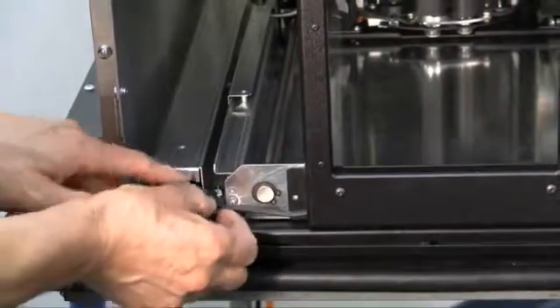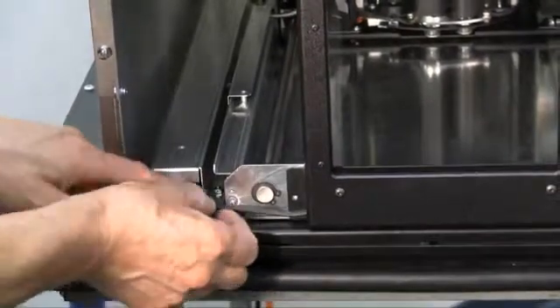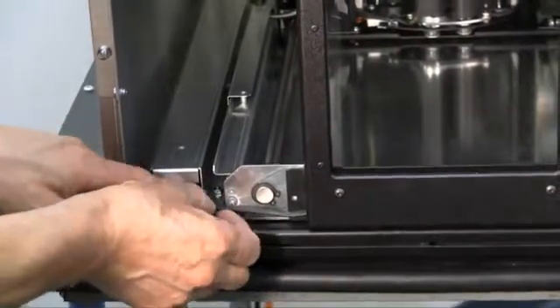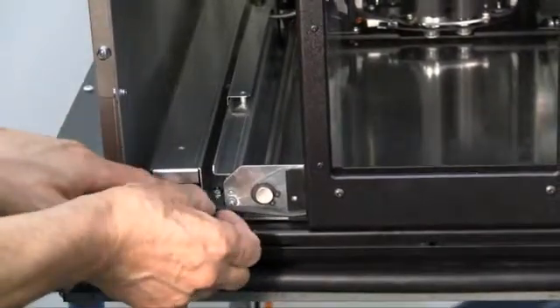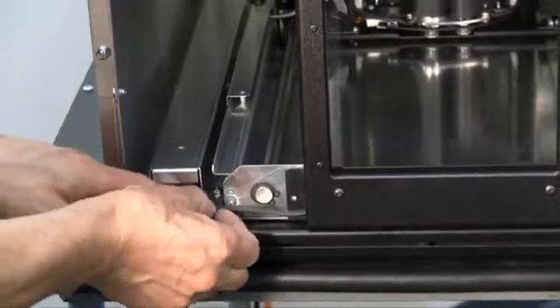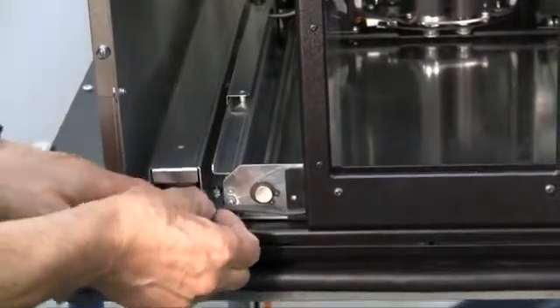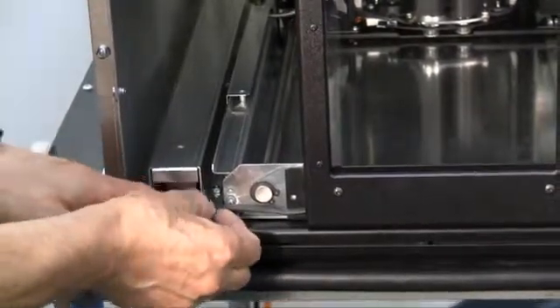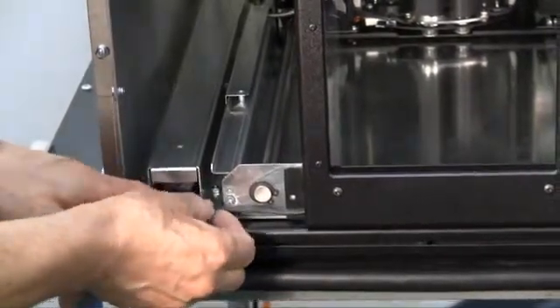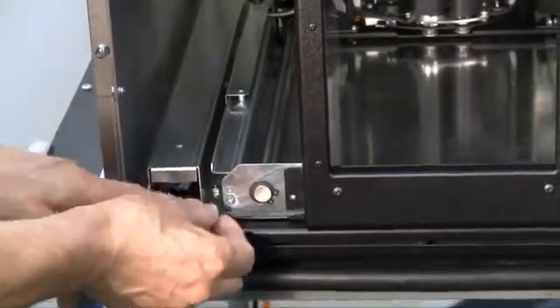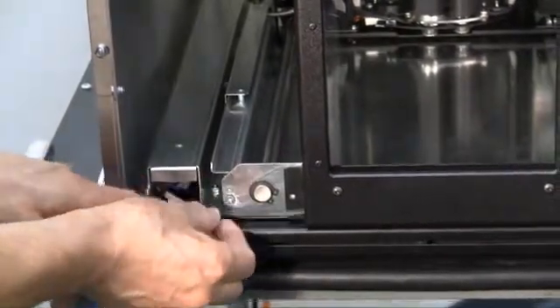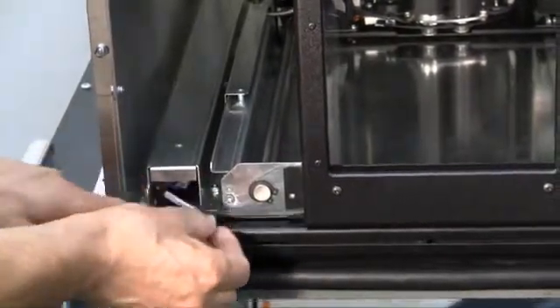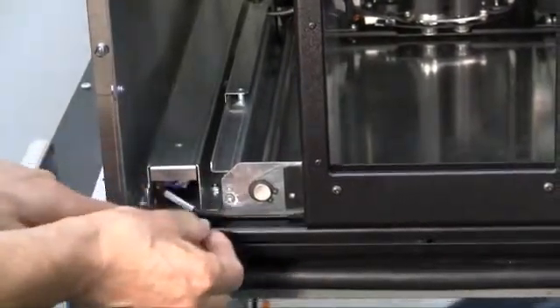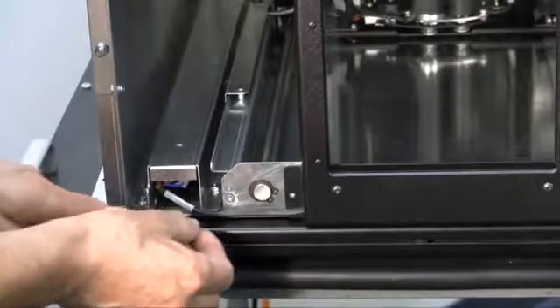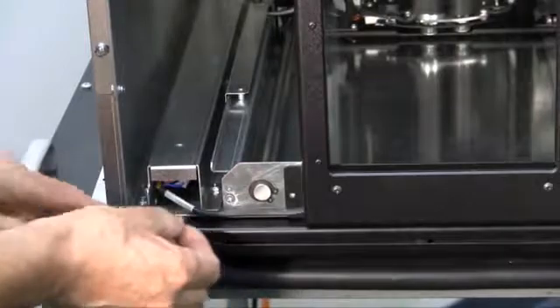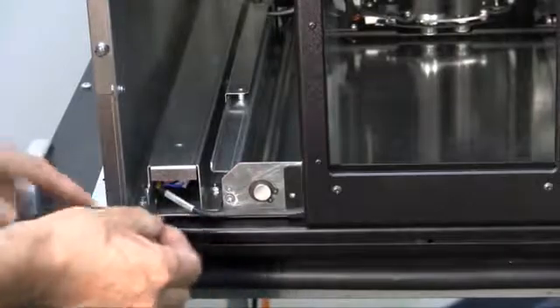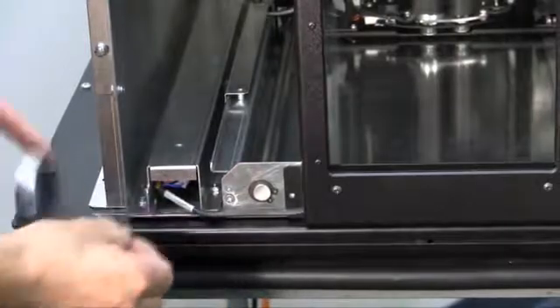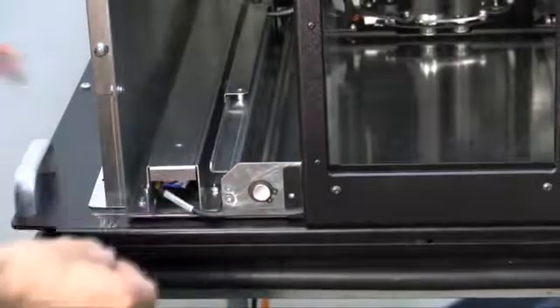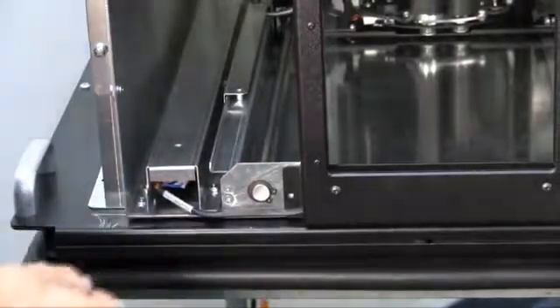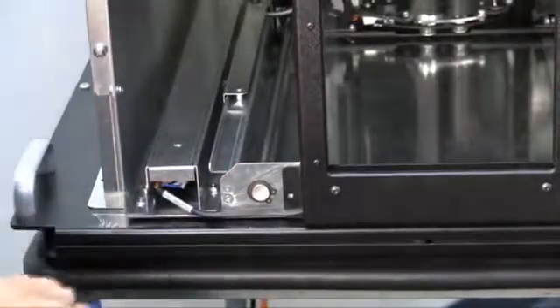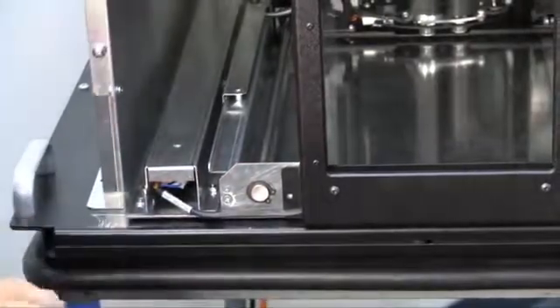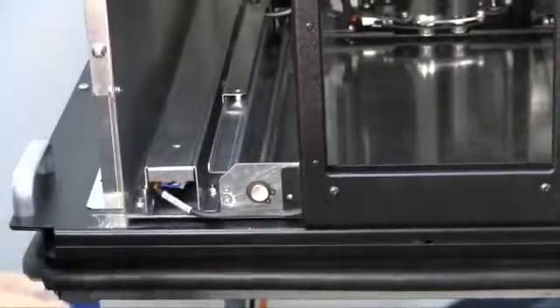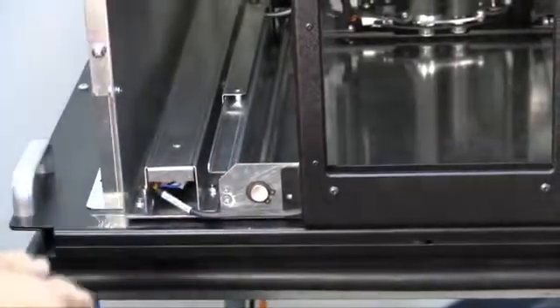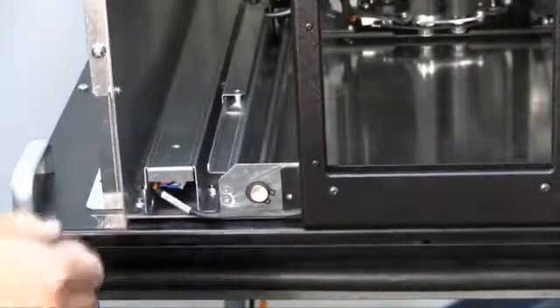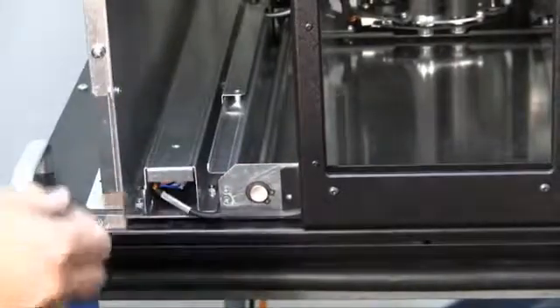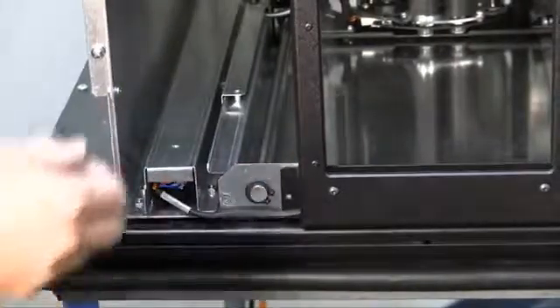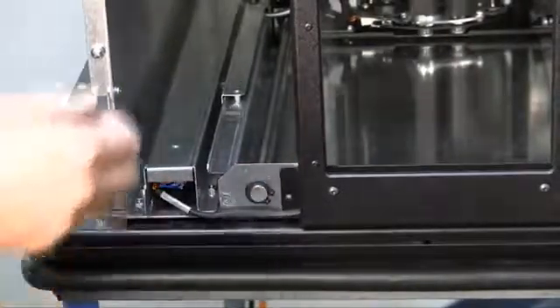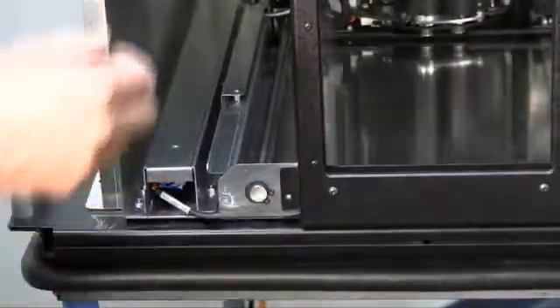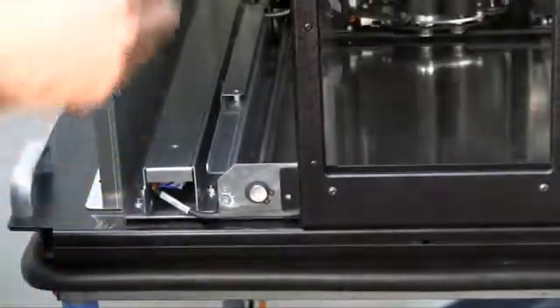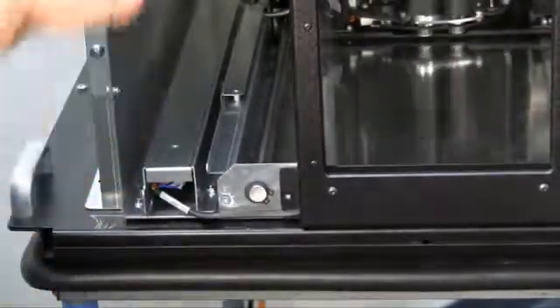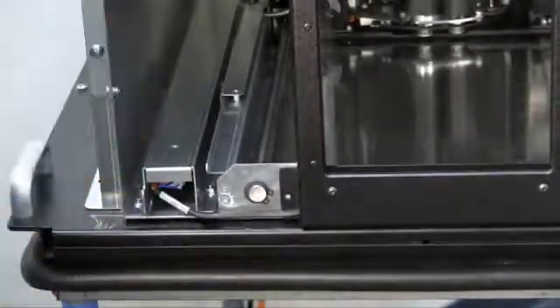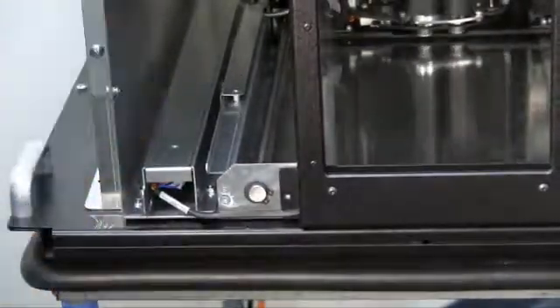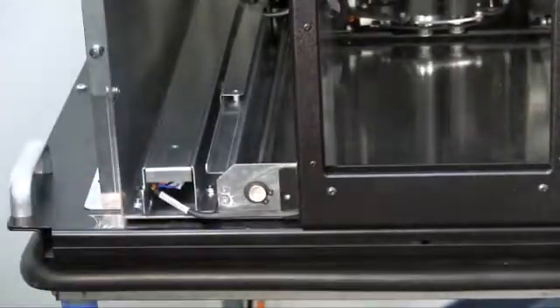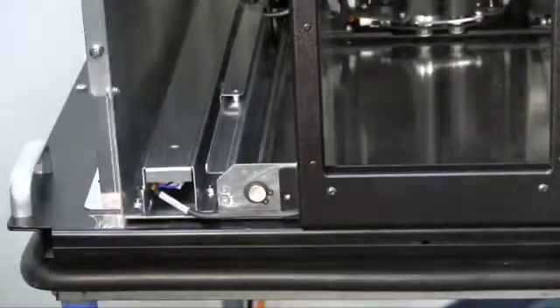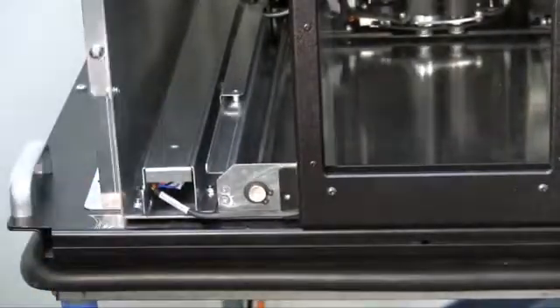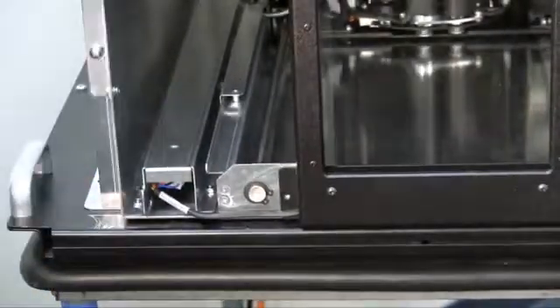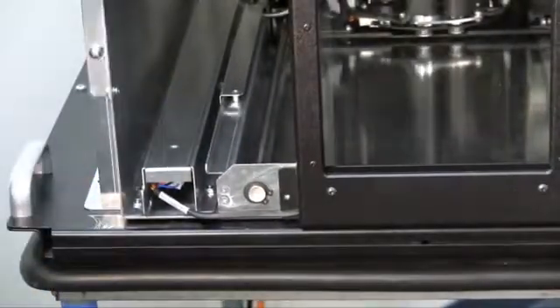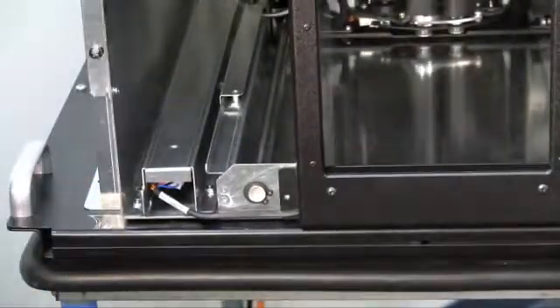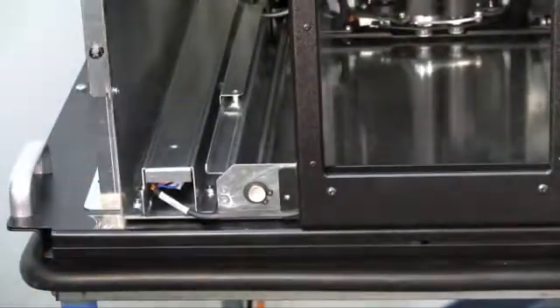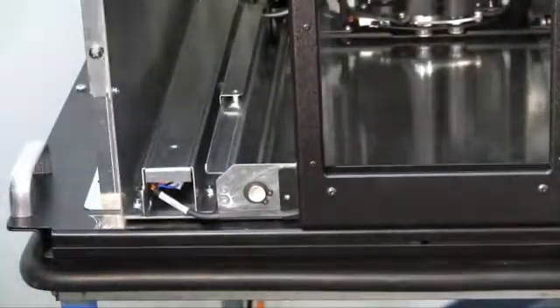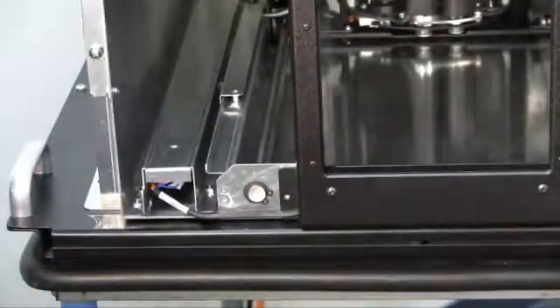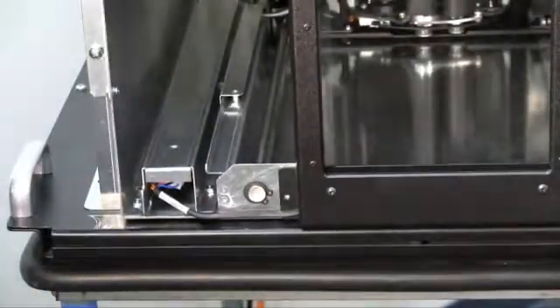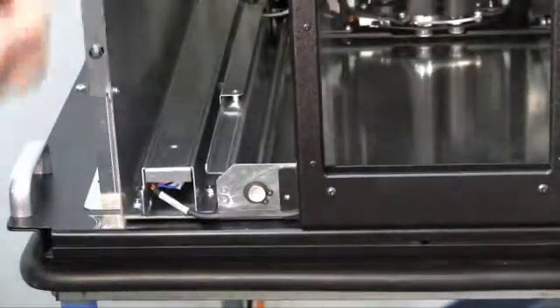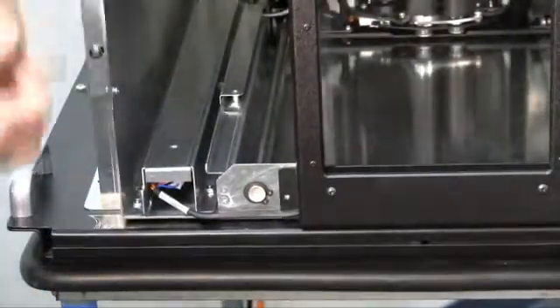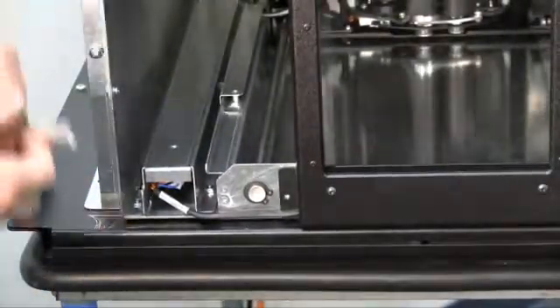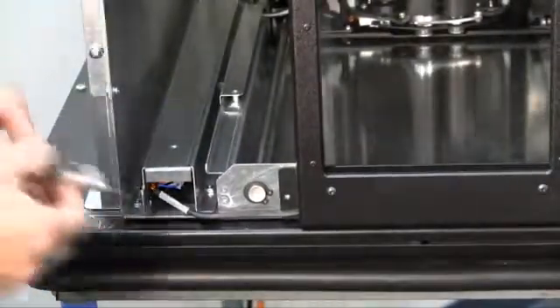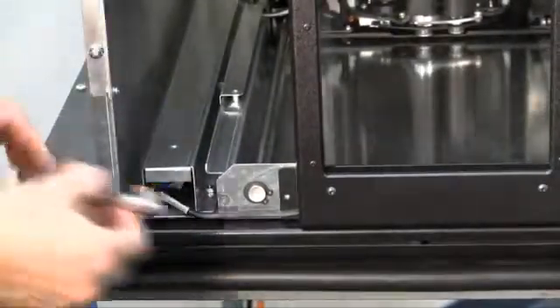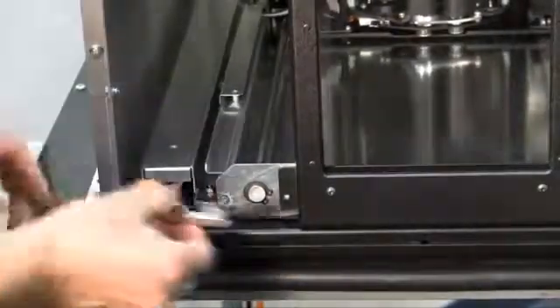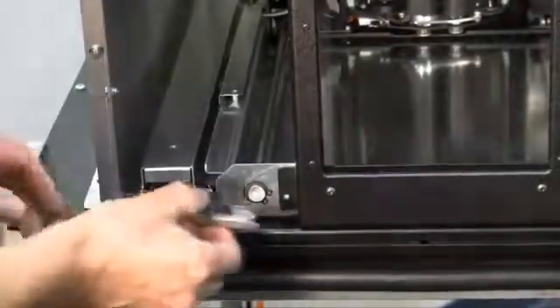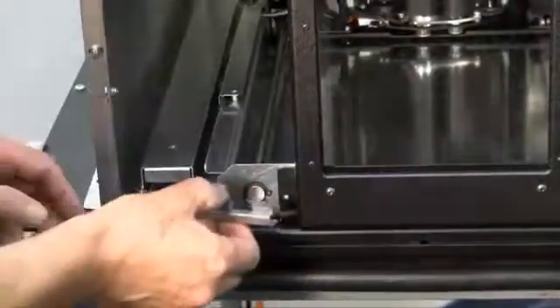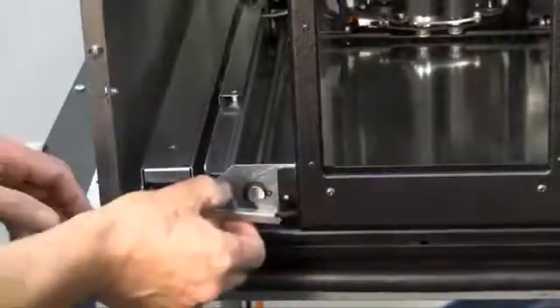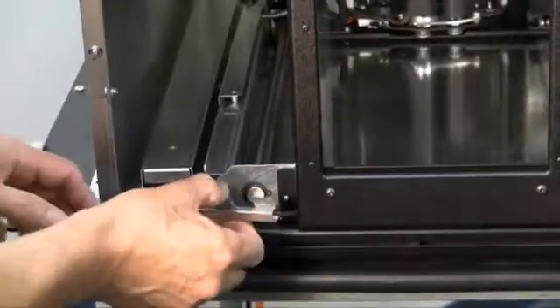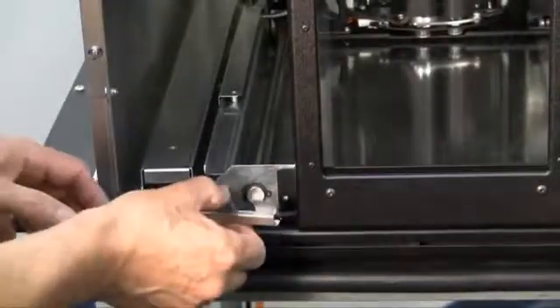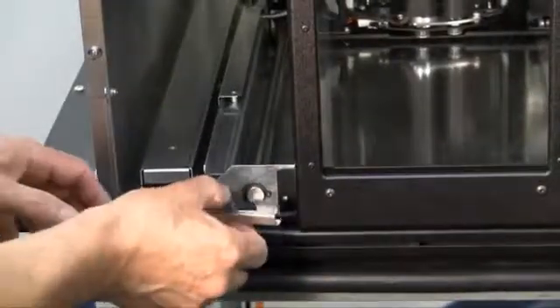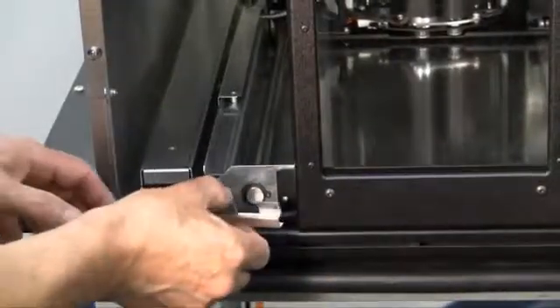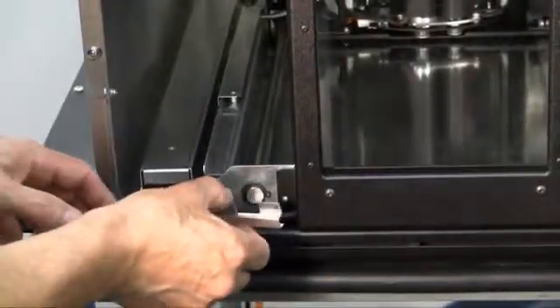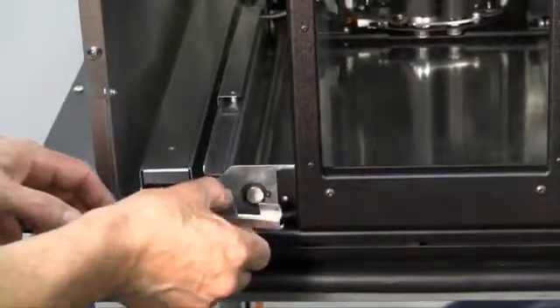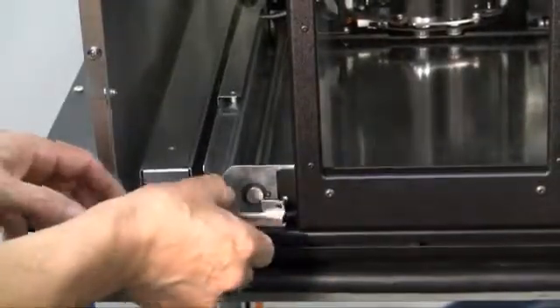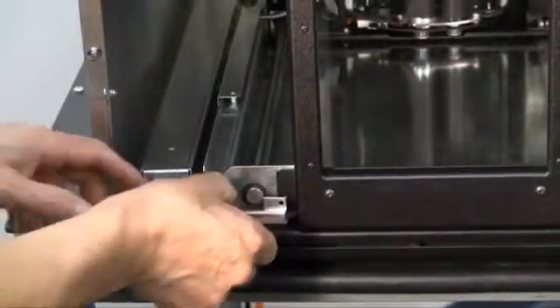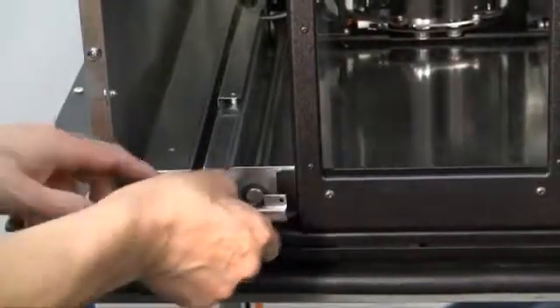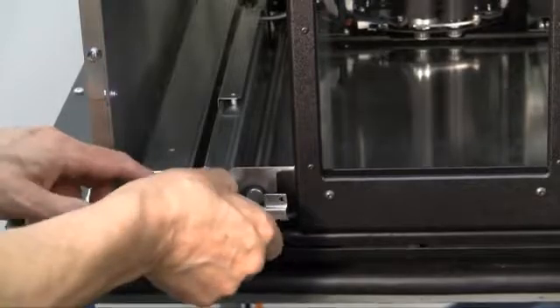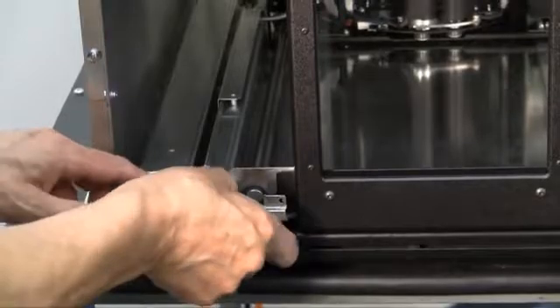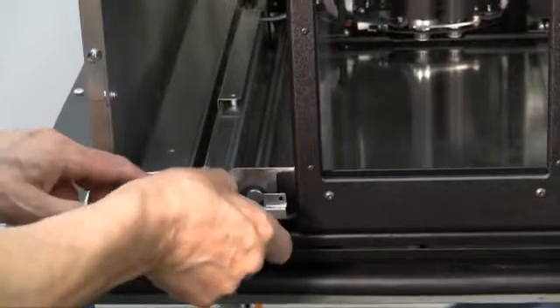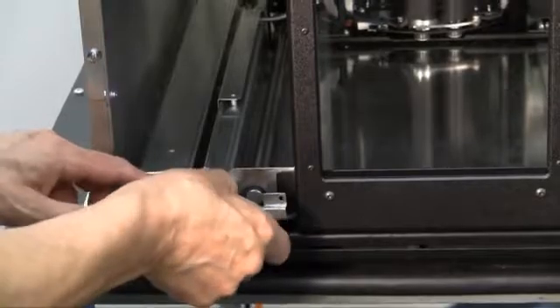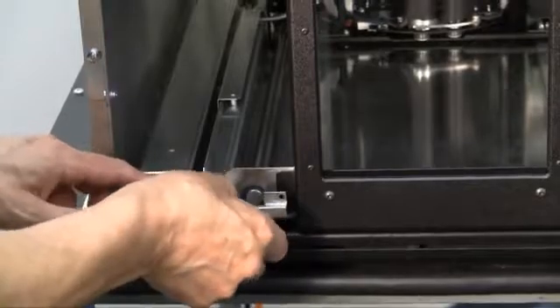Replace the metal sheet cable guard on the RLS, making sure the tab is in the slot.